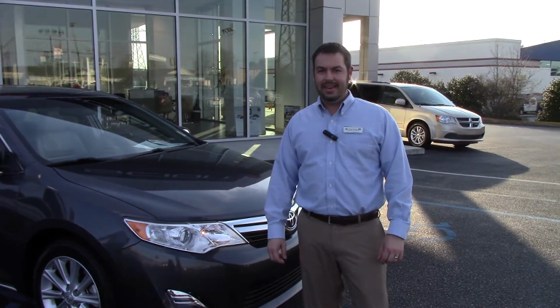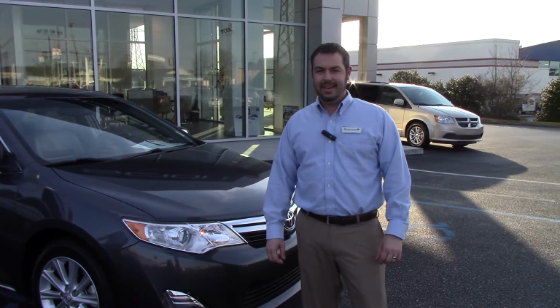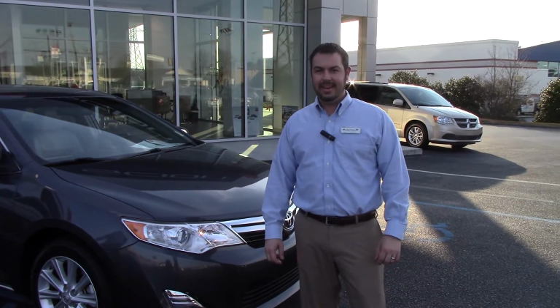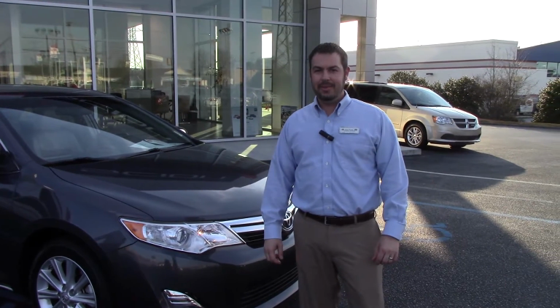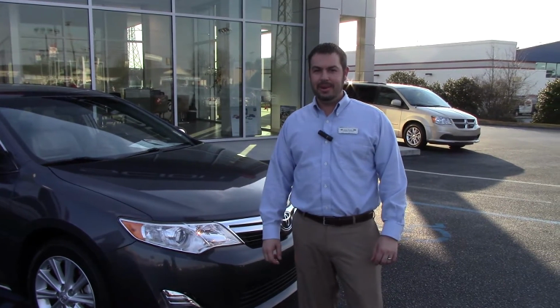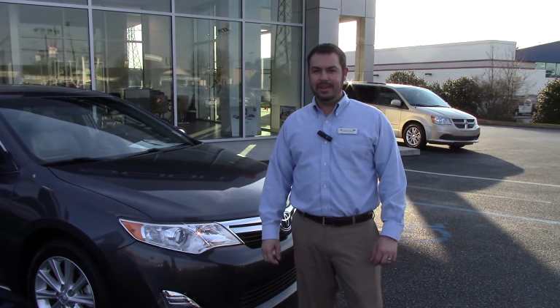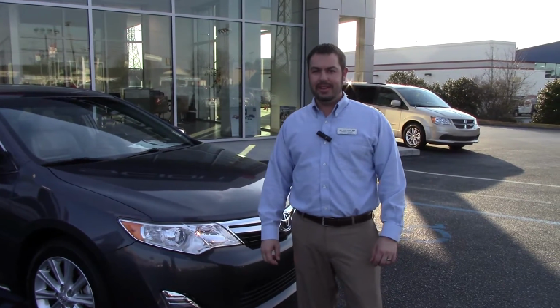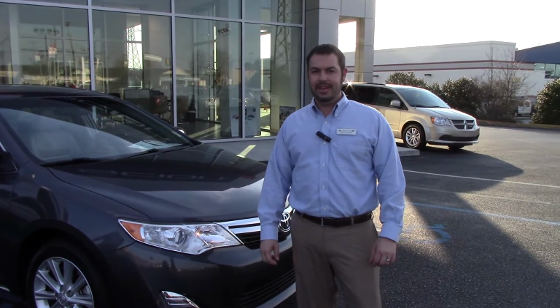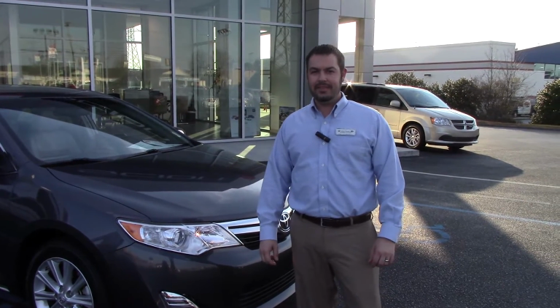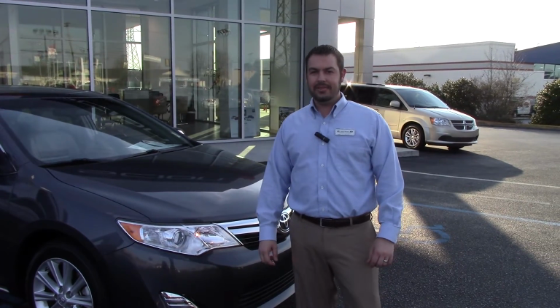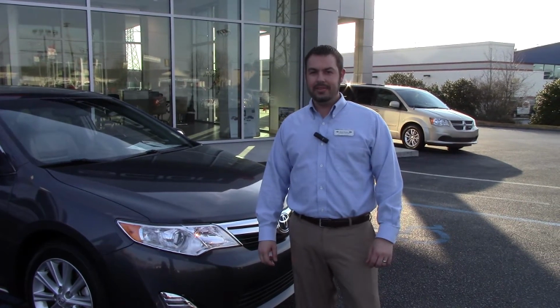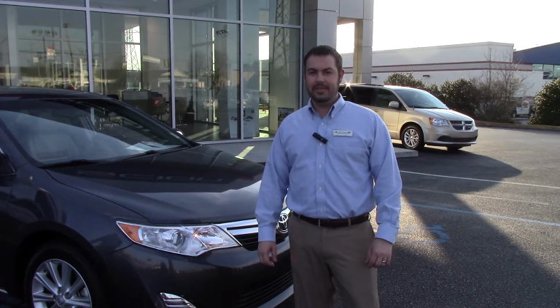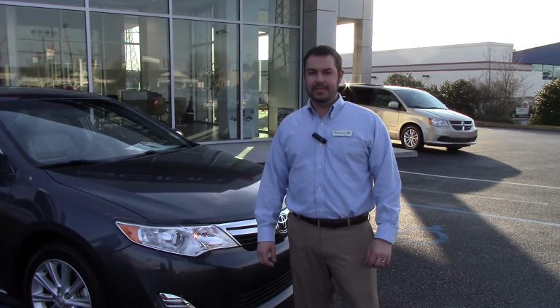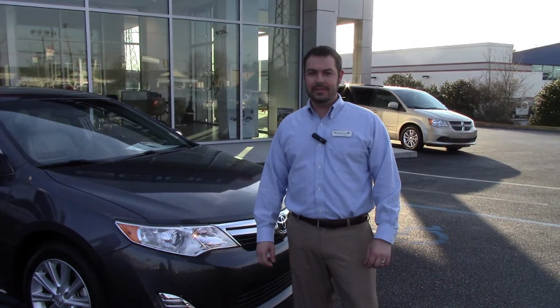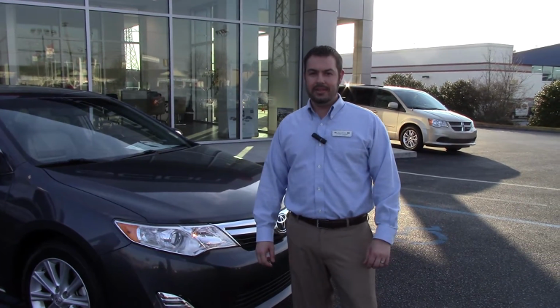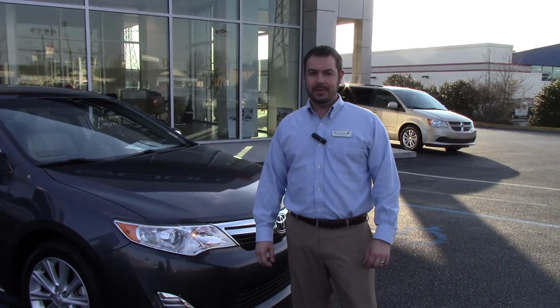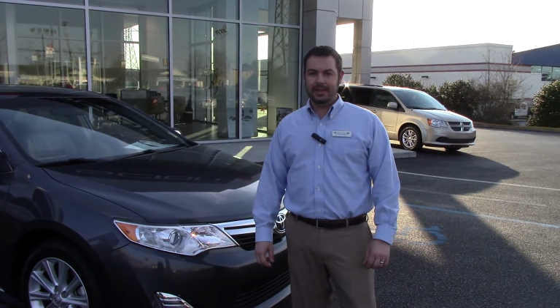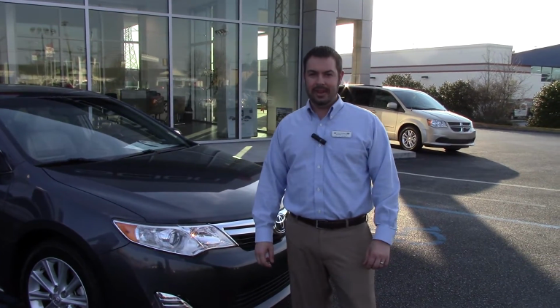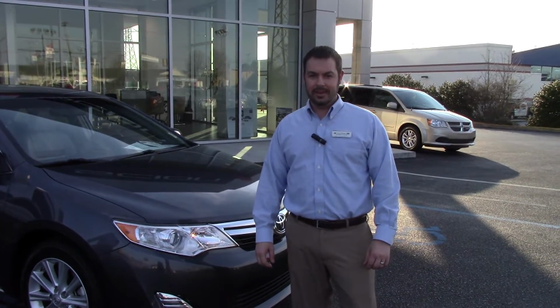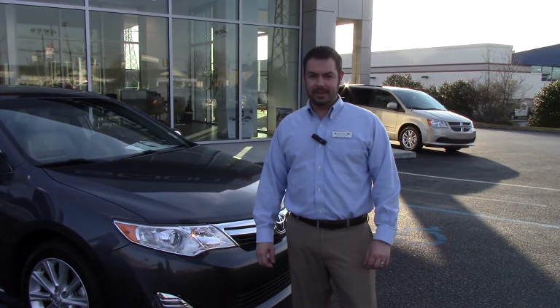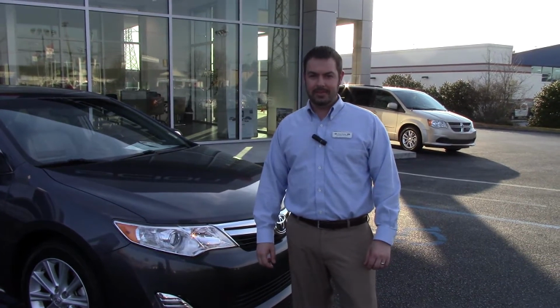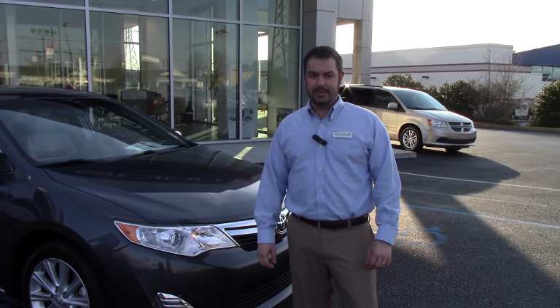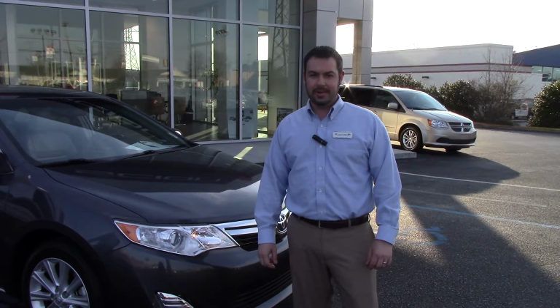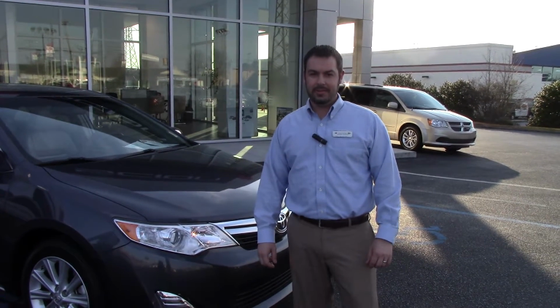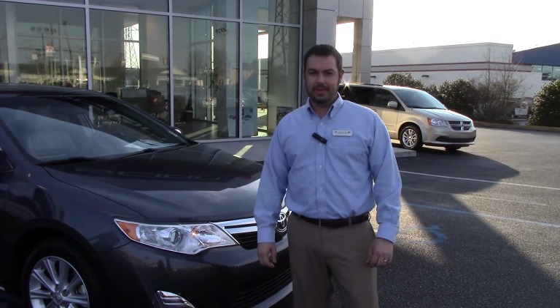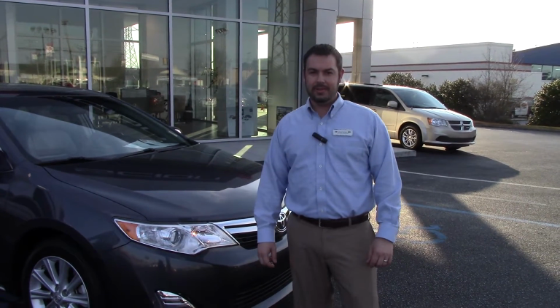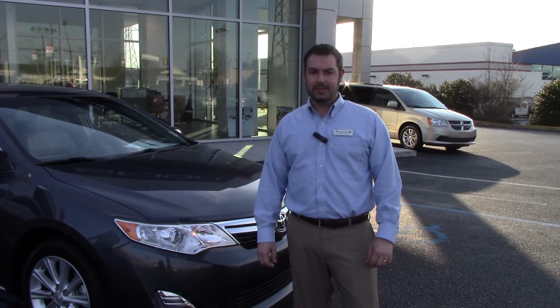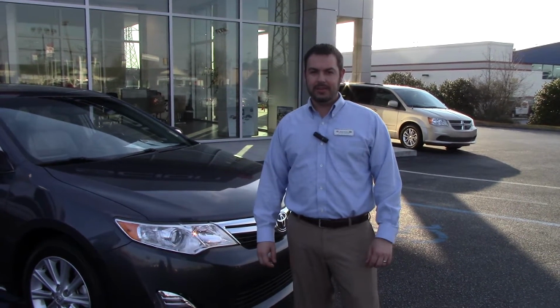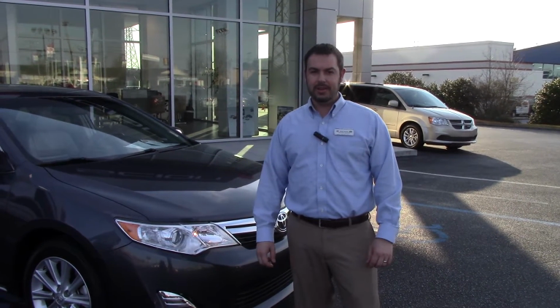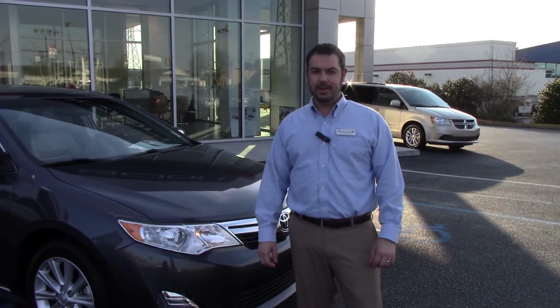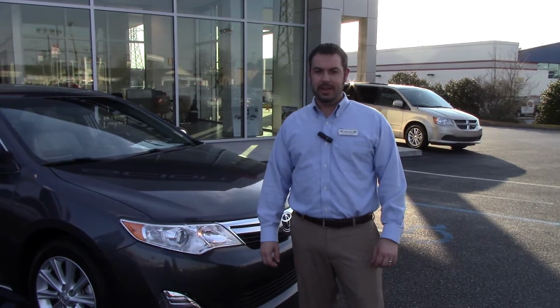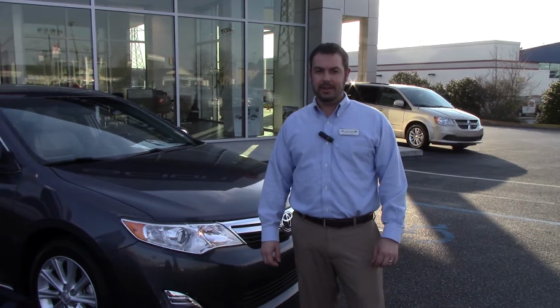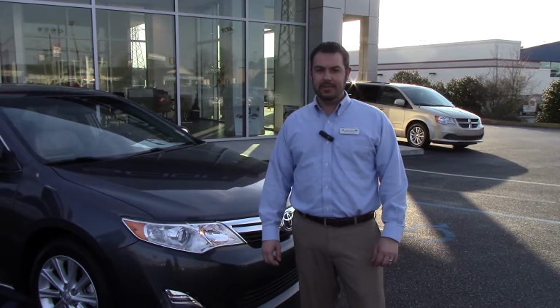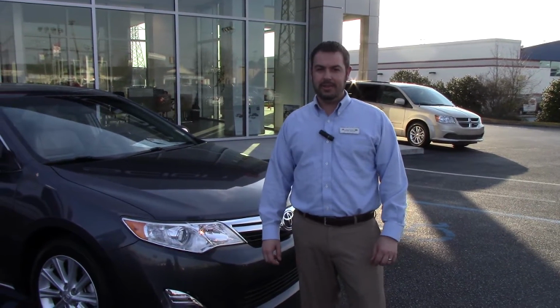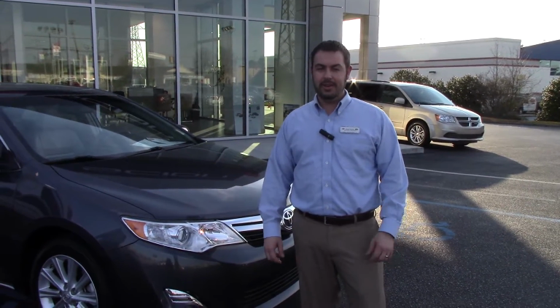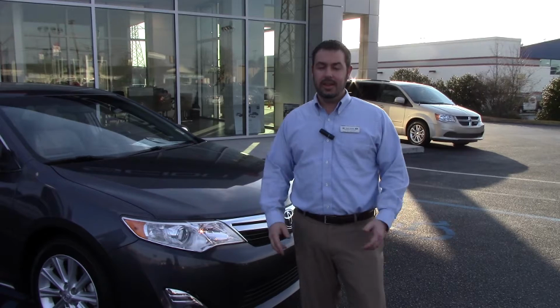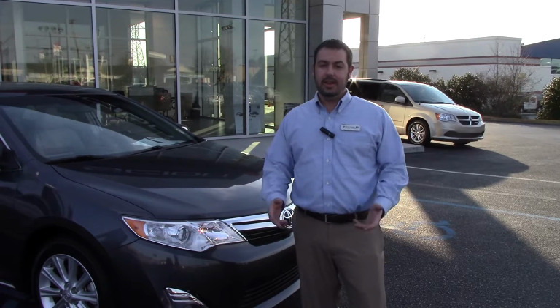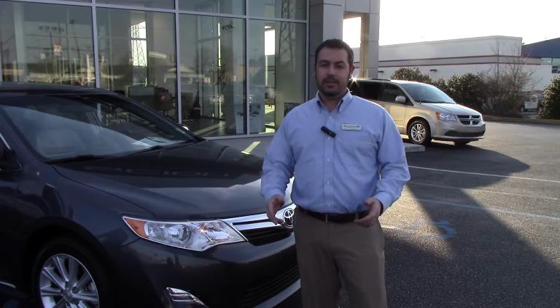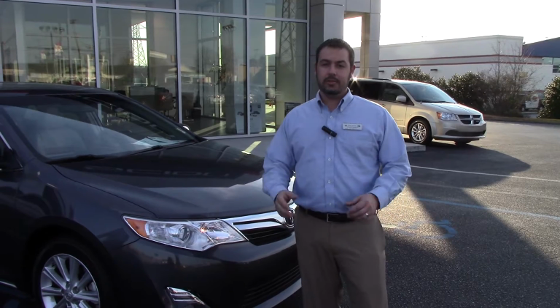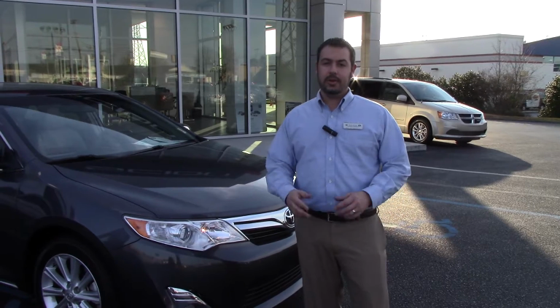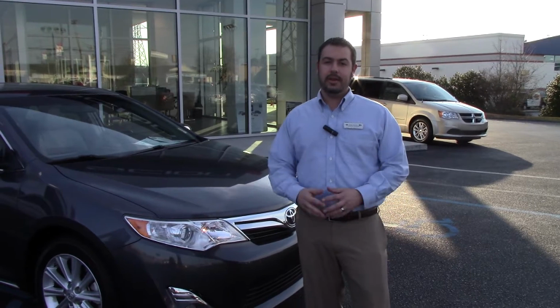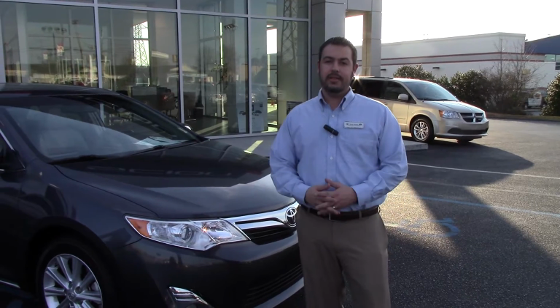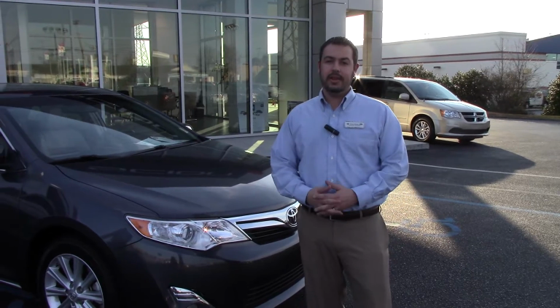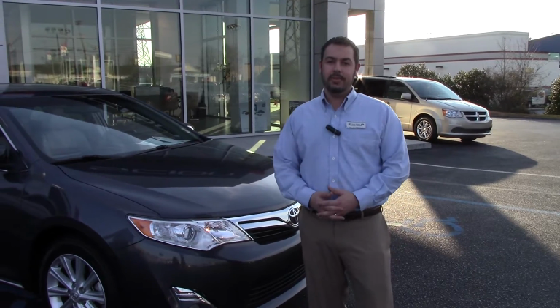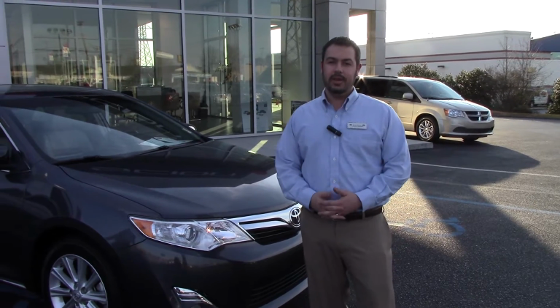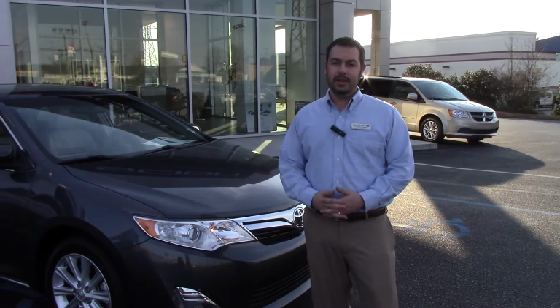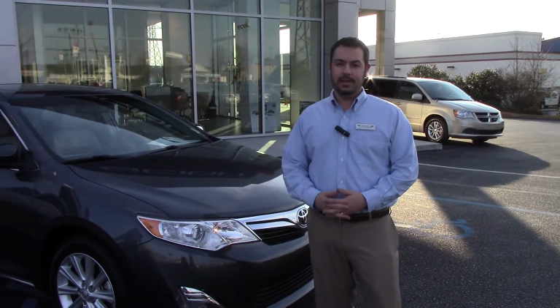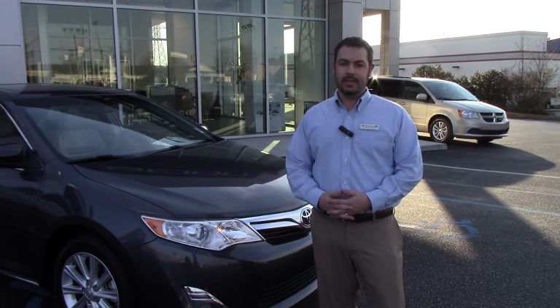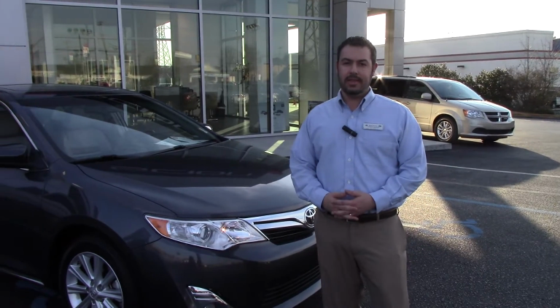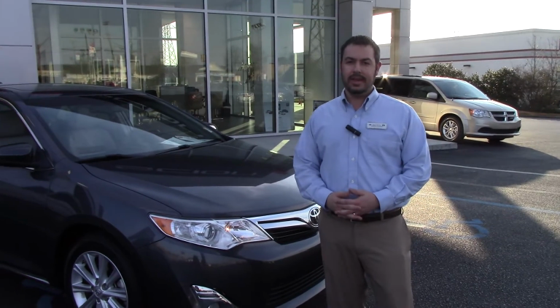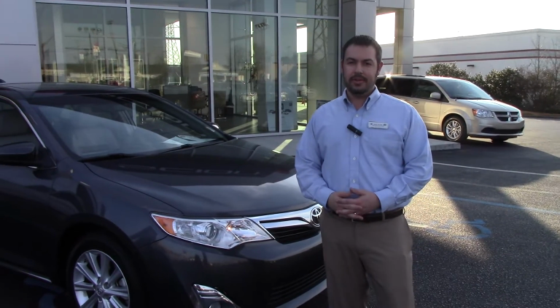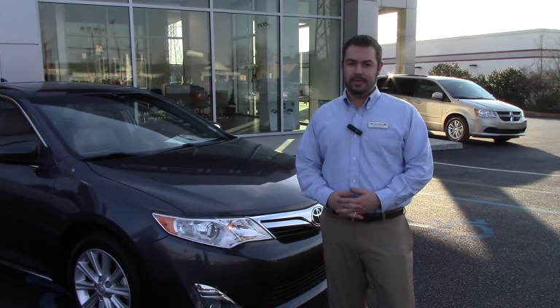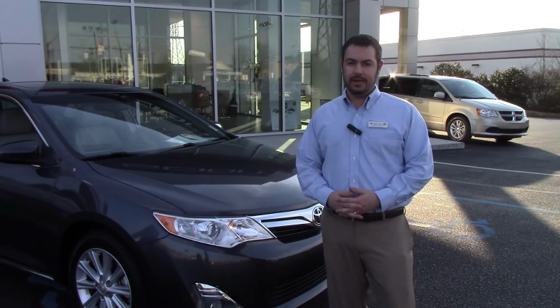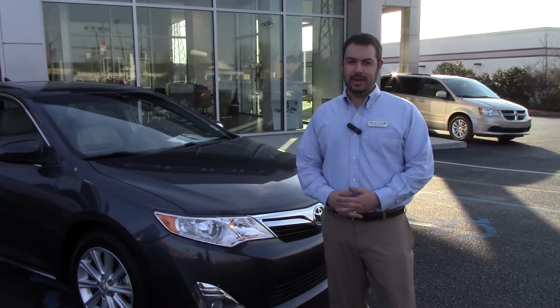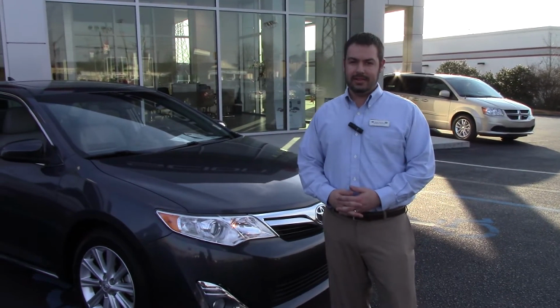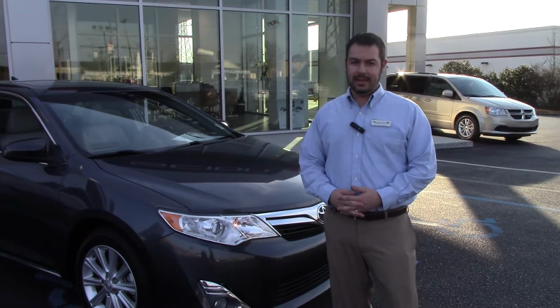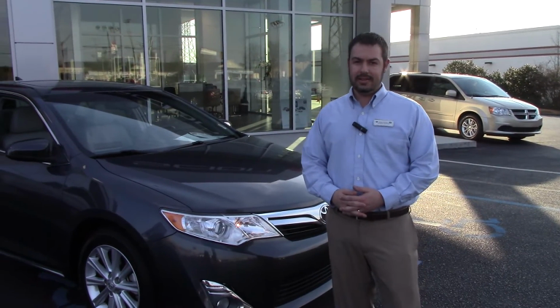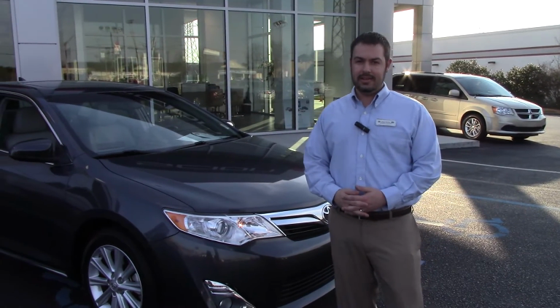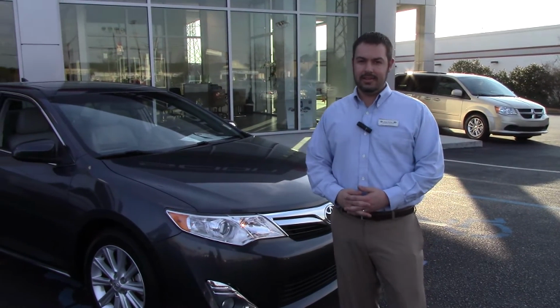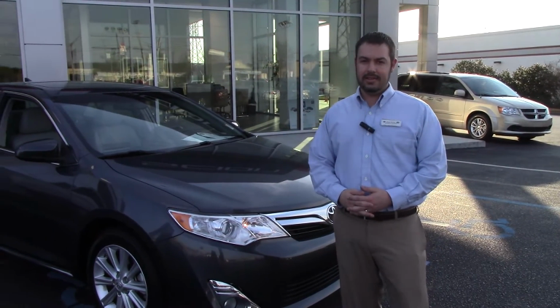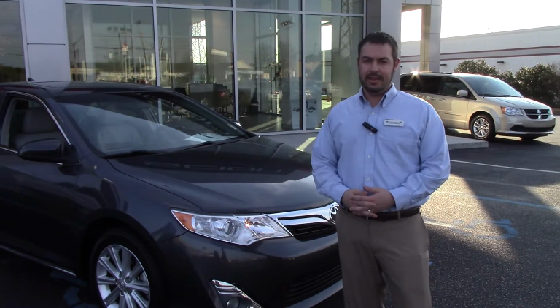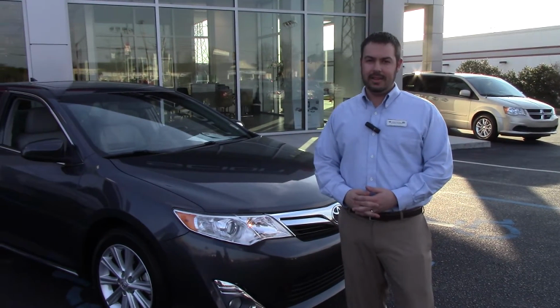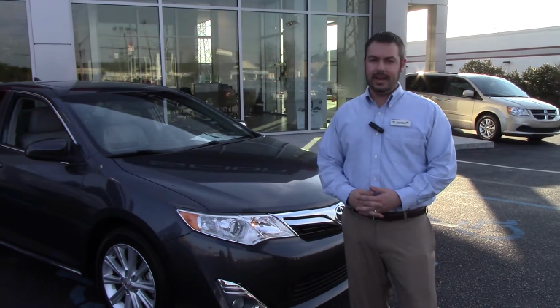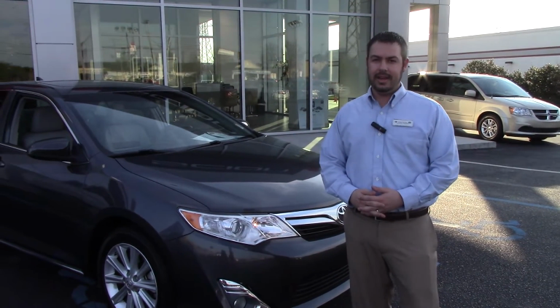Hey, Wendy. Good afternoon. This is Jimmy Dockney with Ralph Hayes Toyota in Anderson. Just wanted to take a minute to thank you for contacting us online.